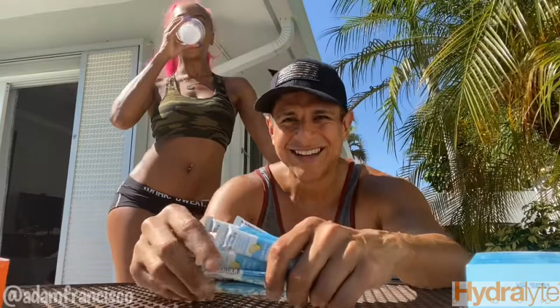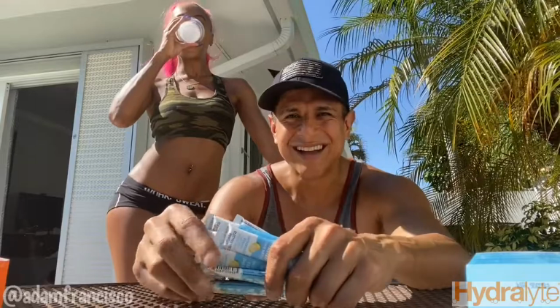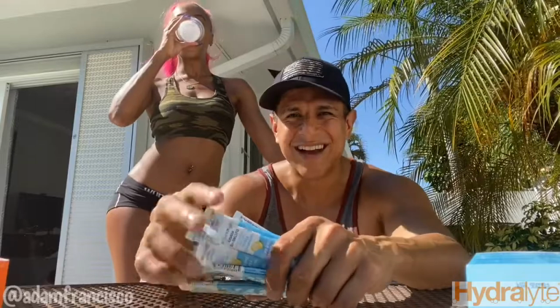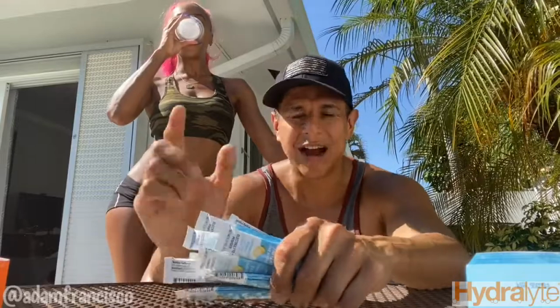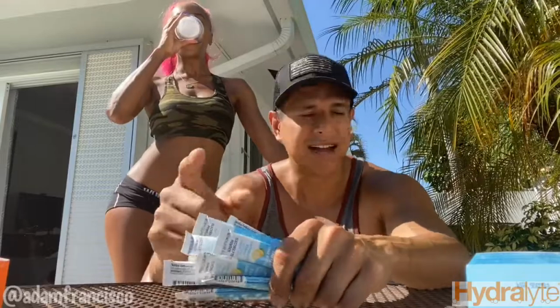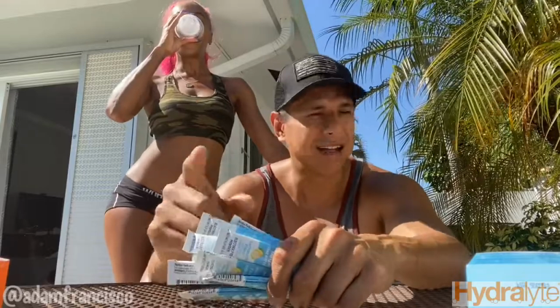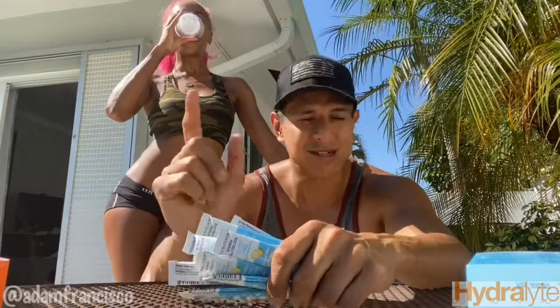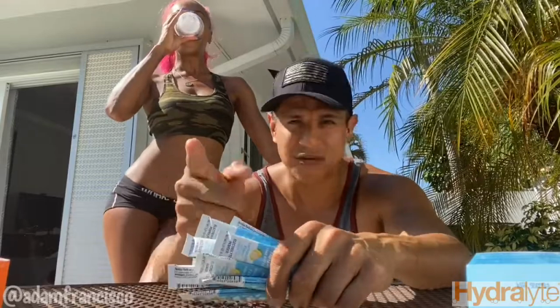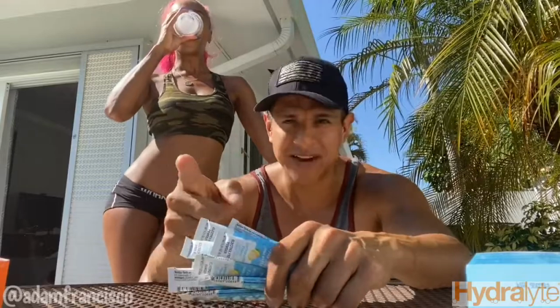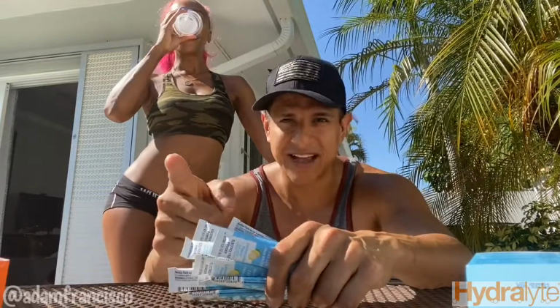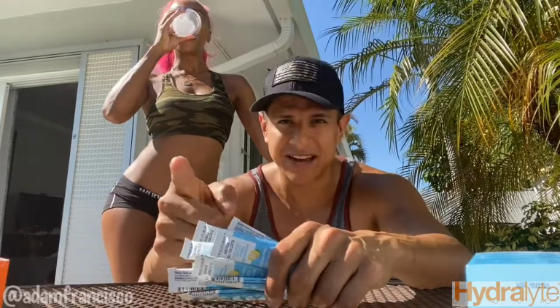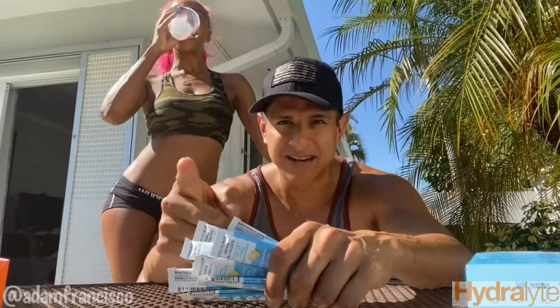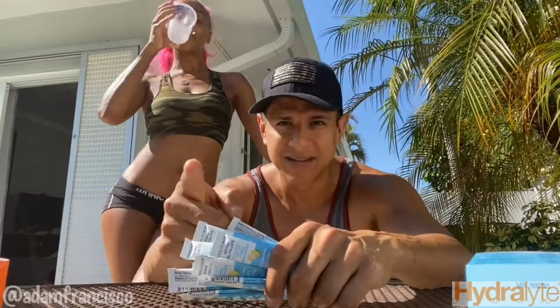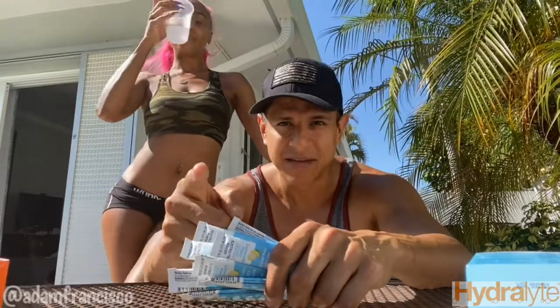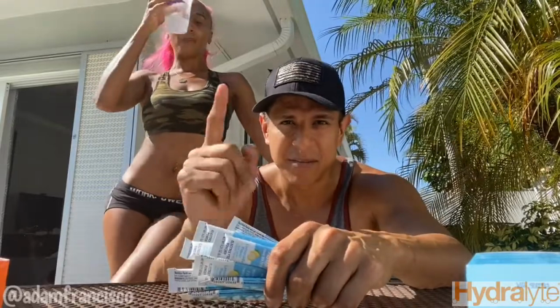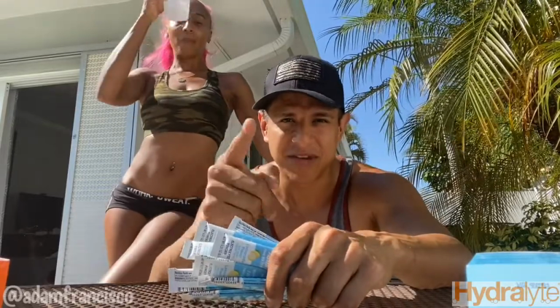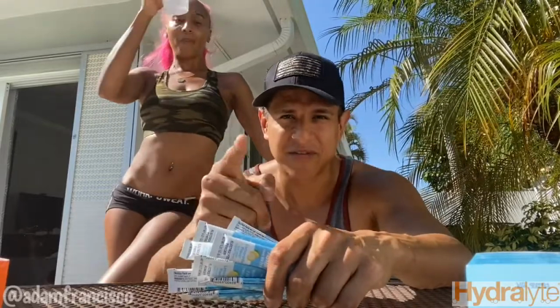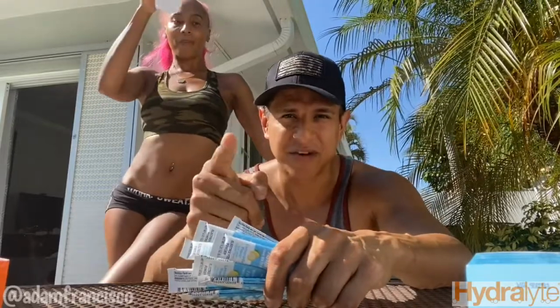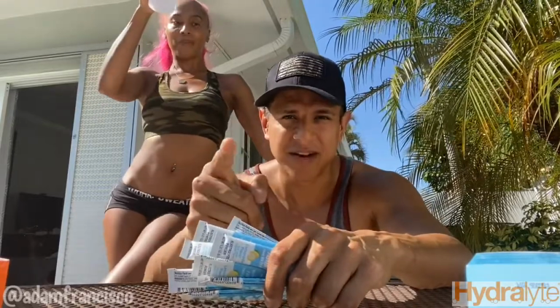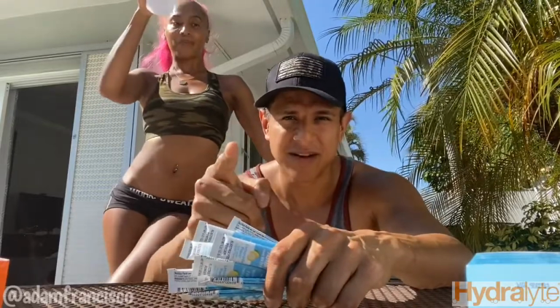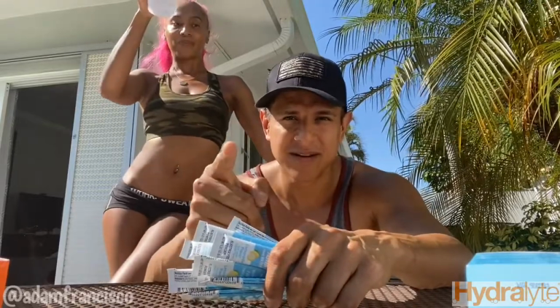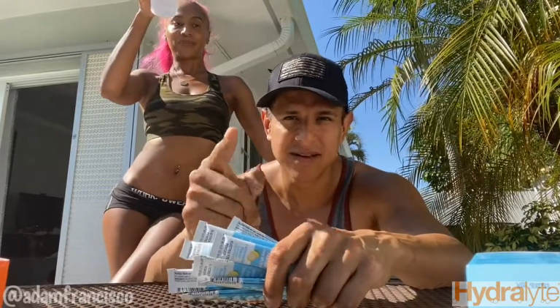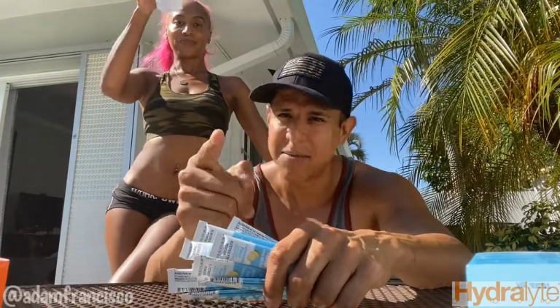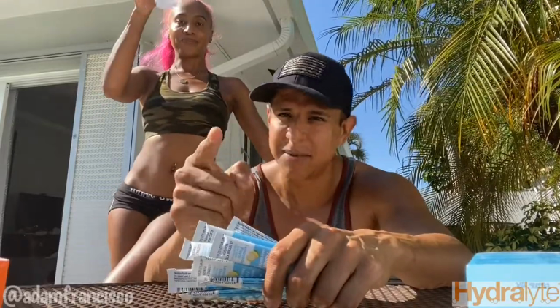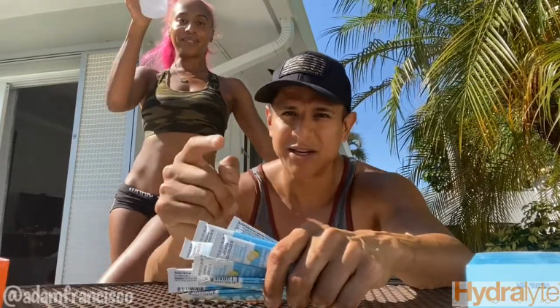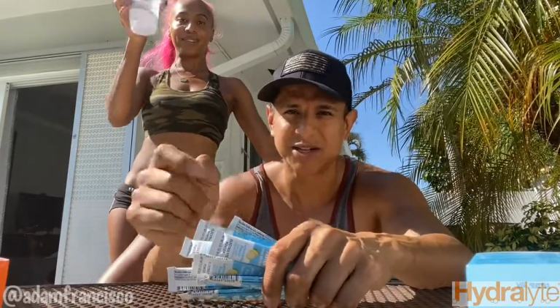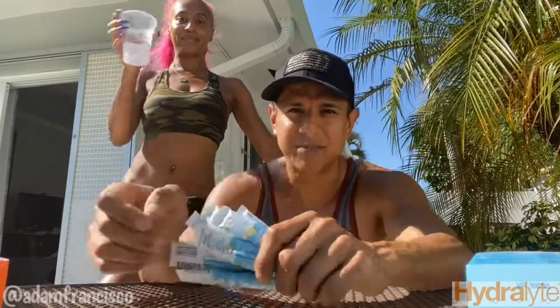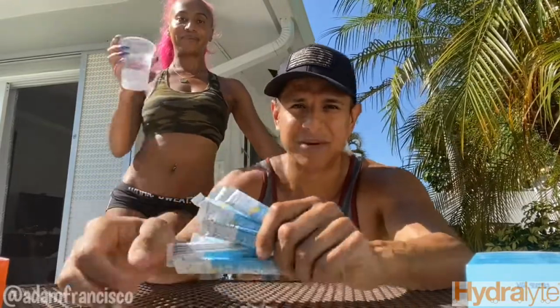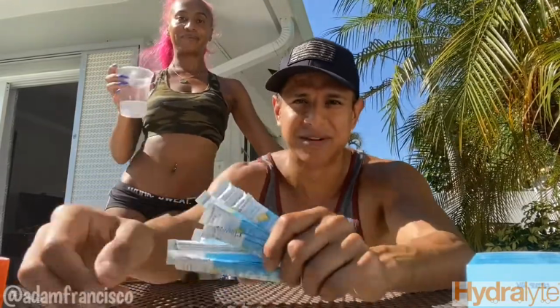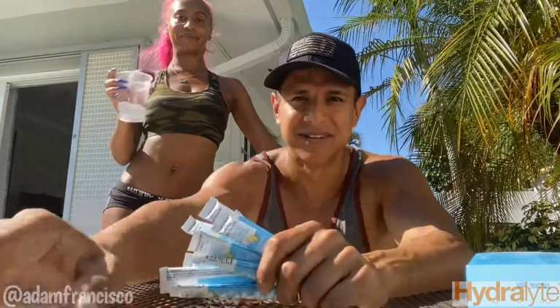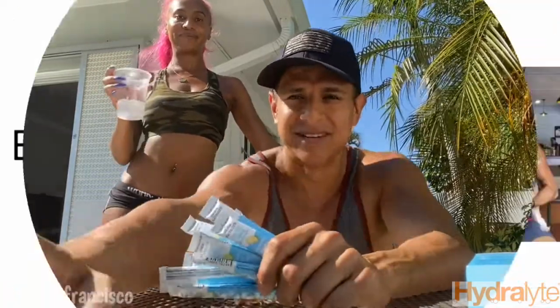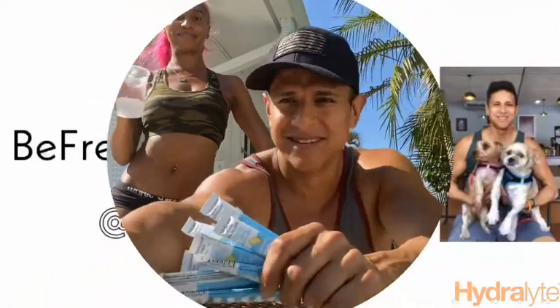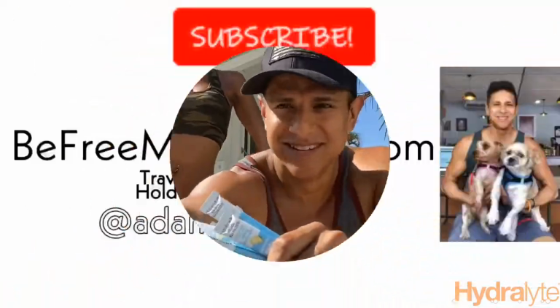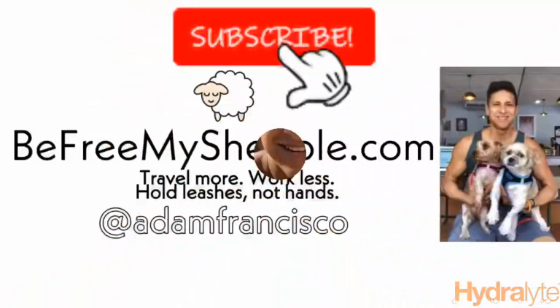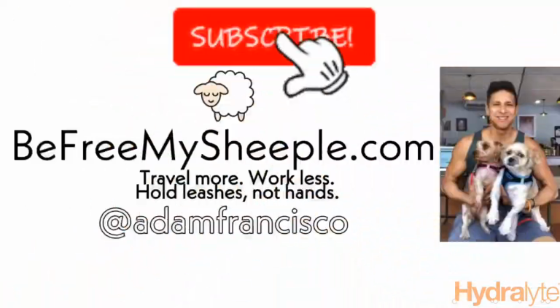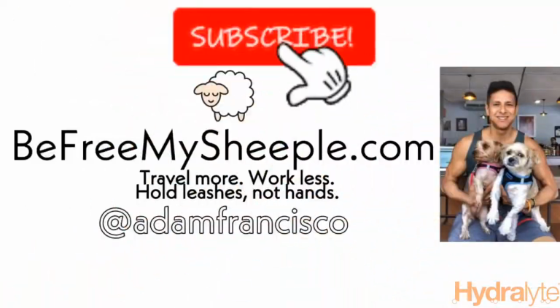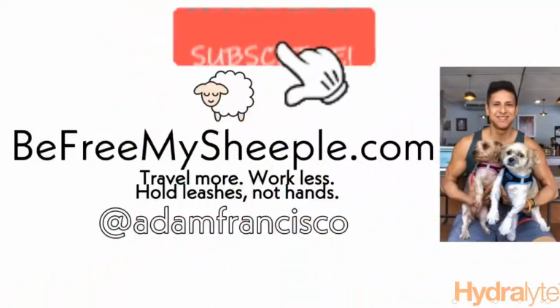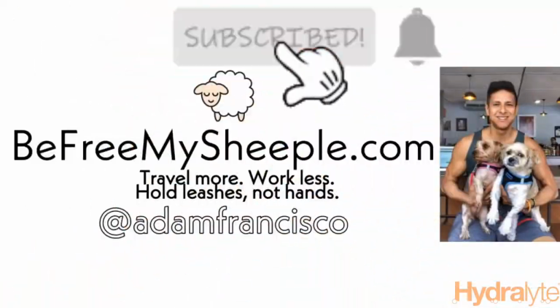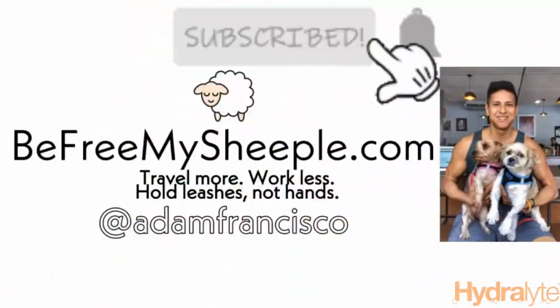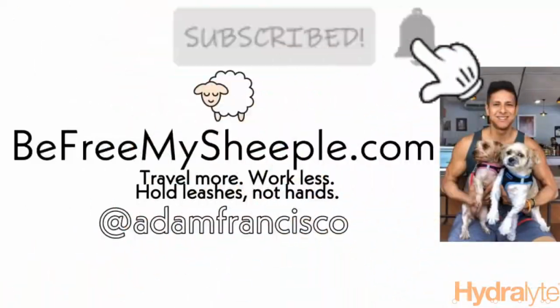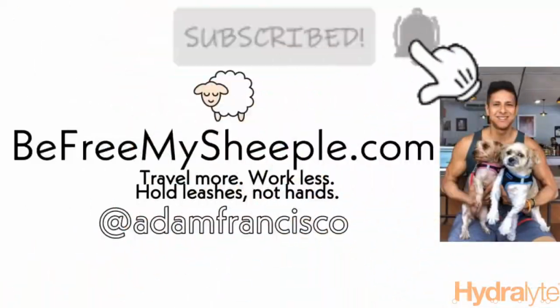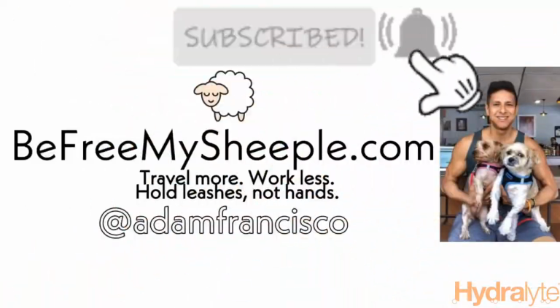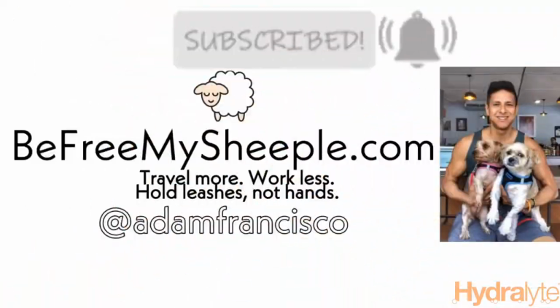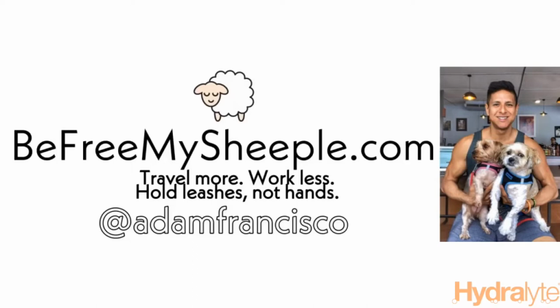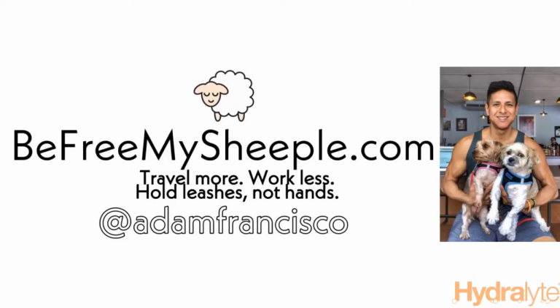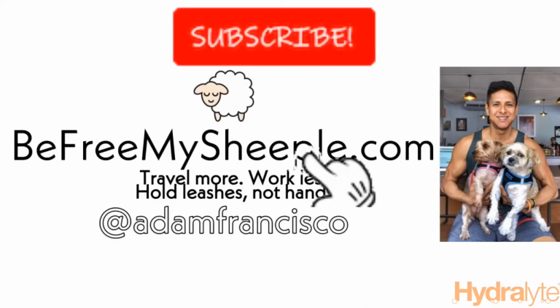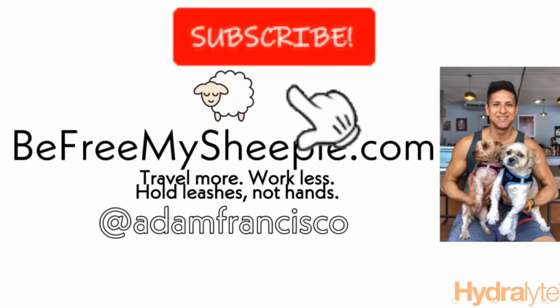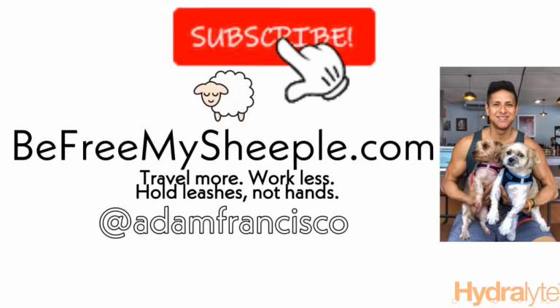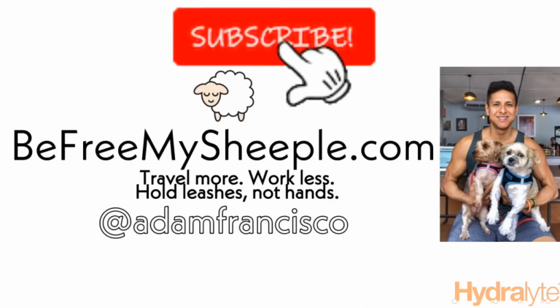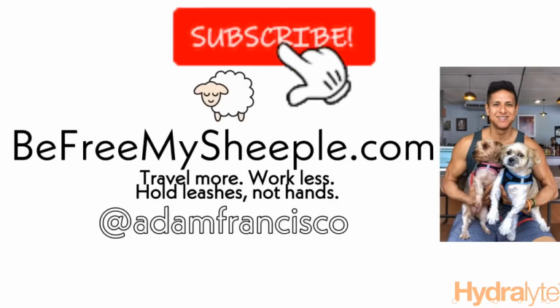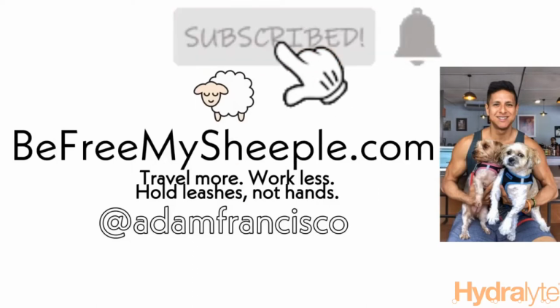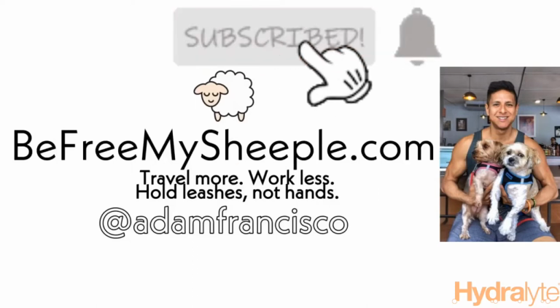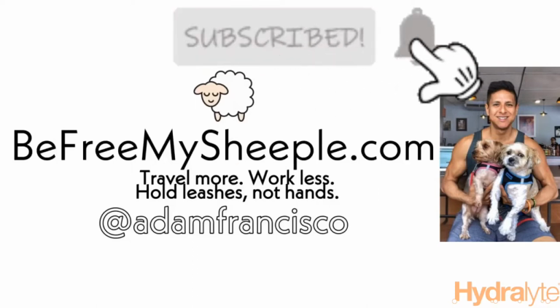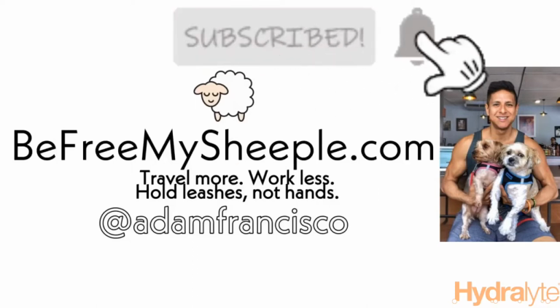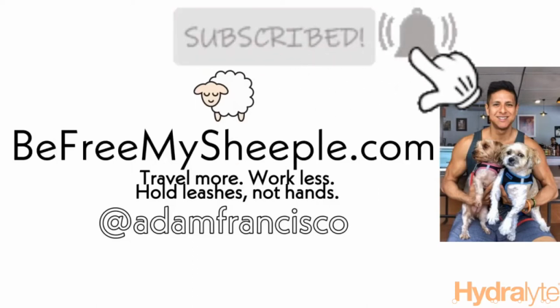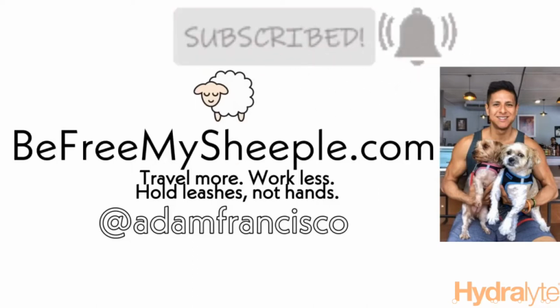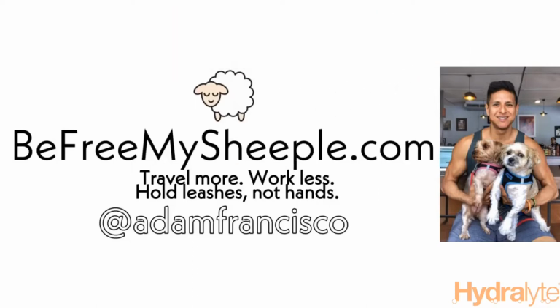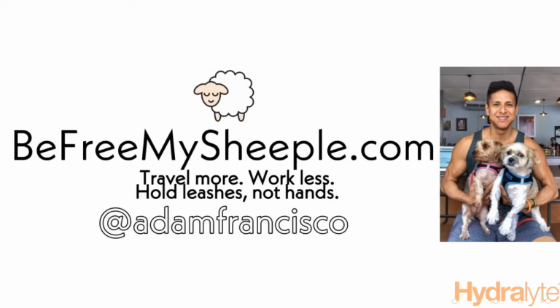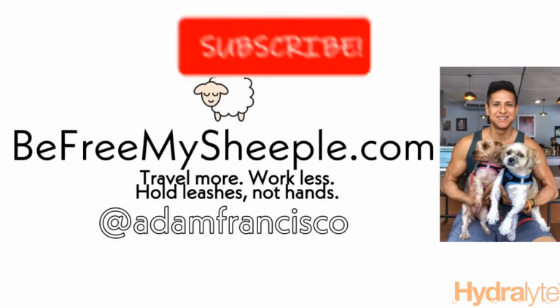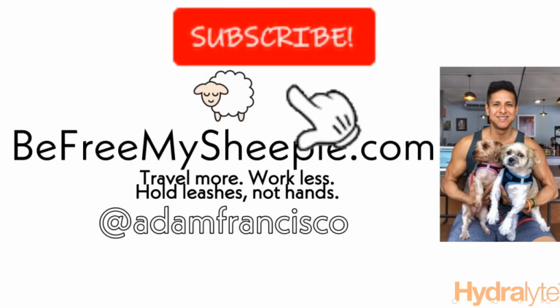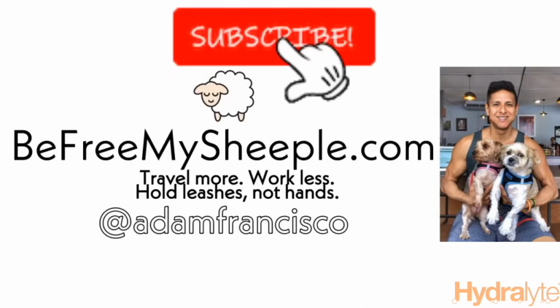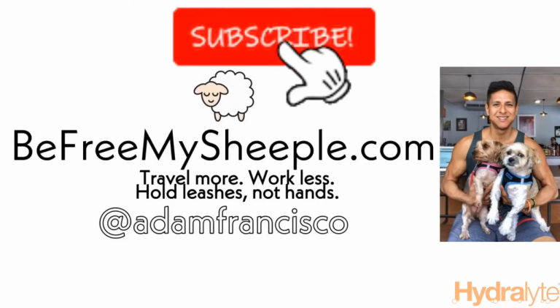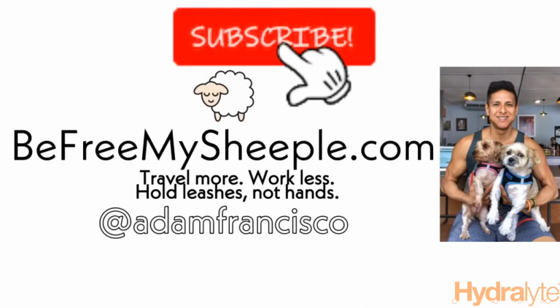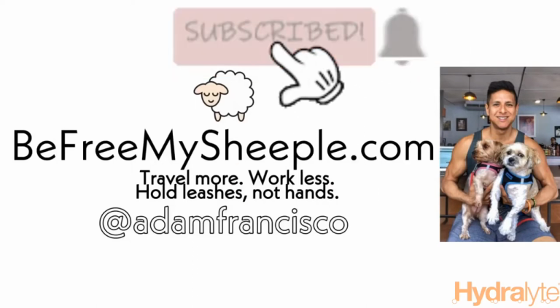All right guys, don't forget — be free, my sheeple. Be free, my sheeple.